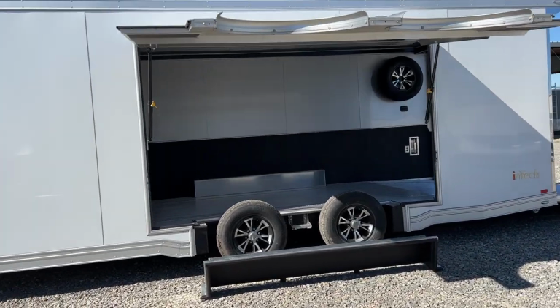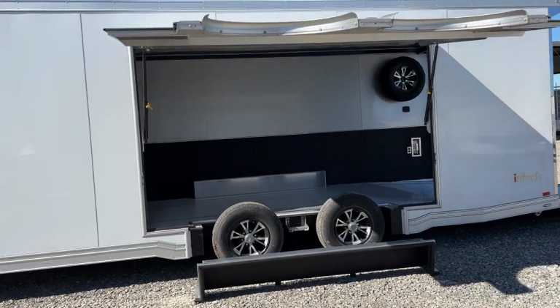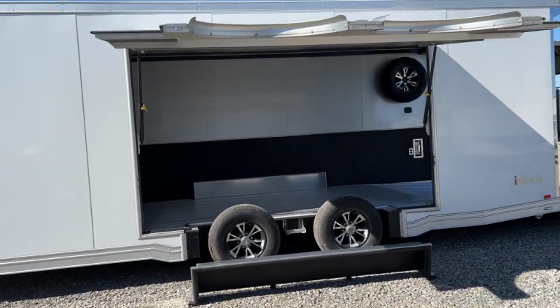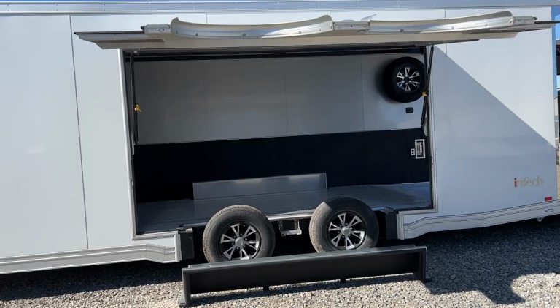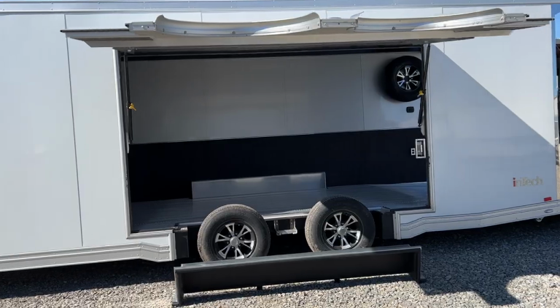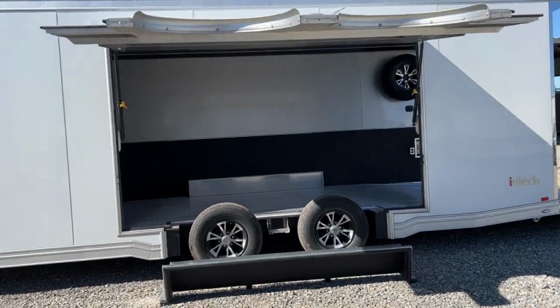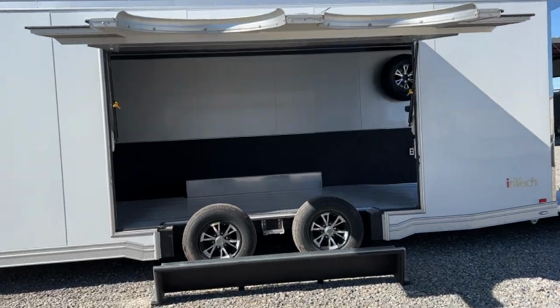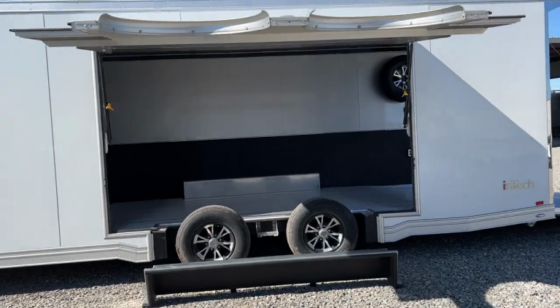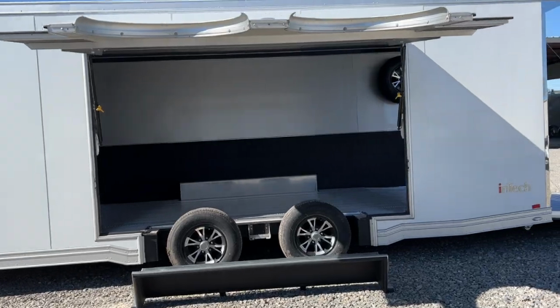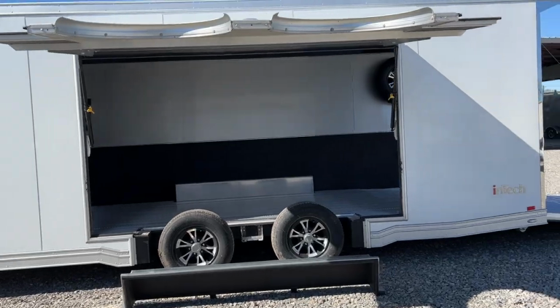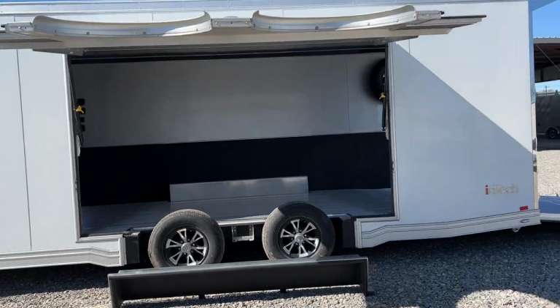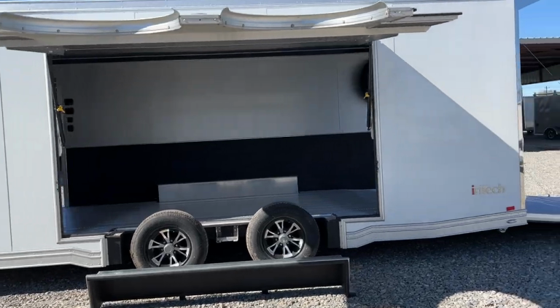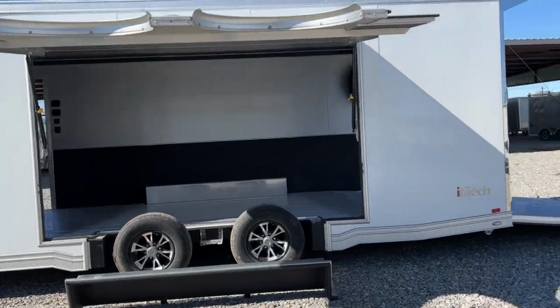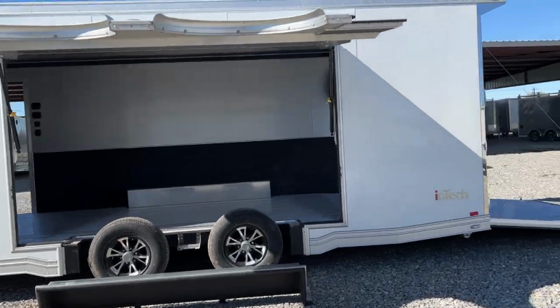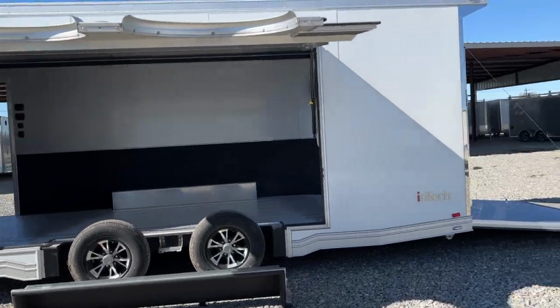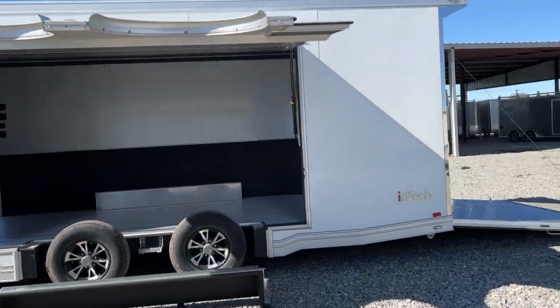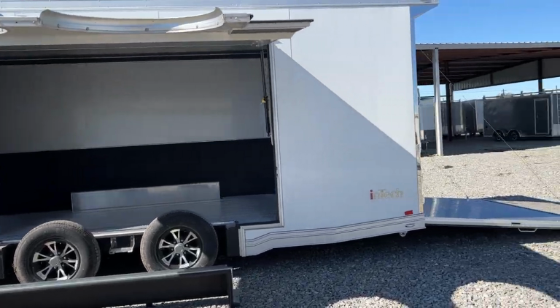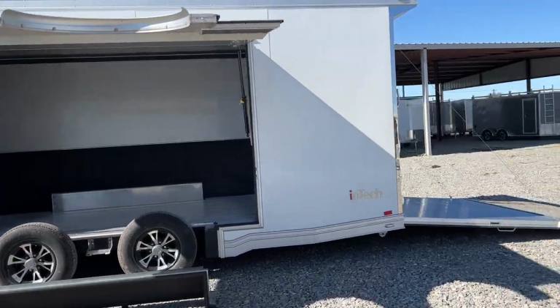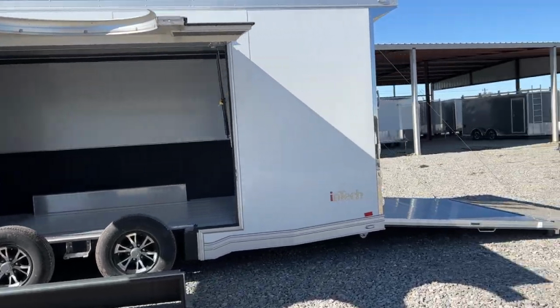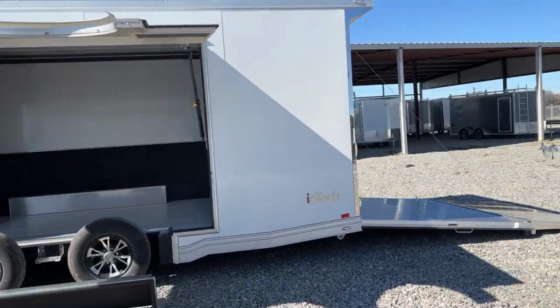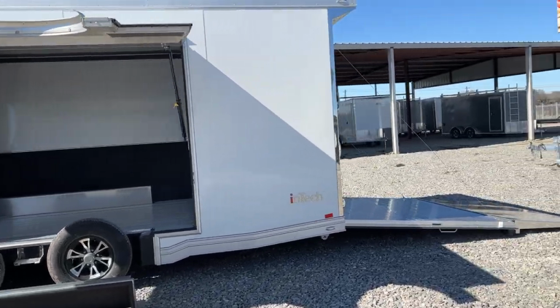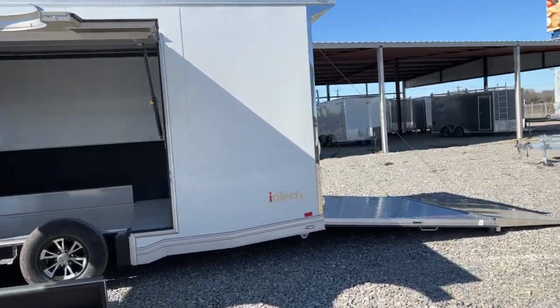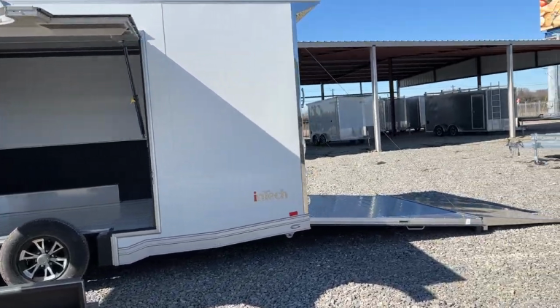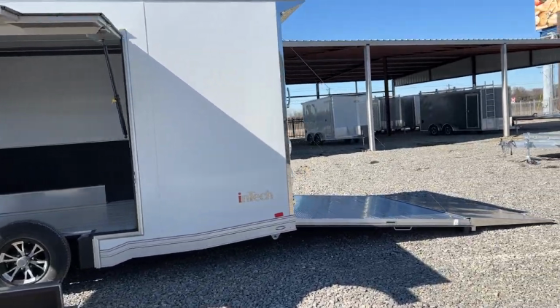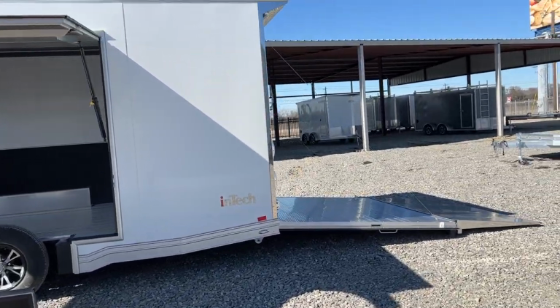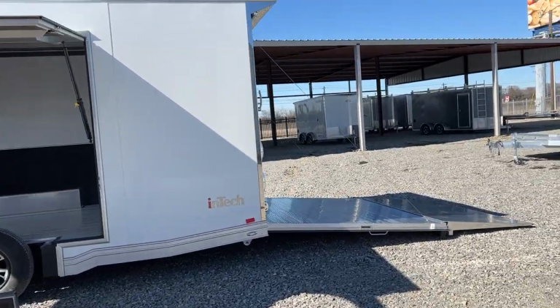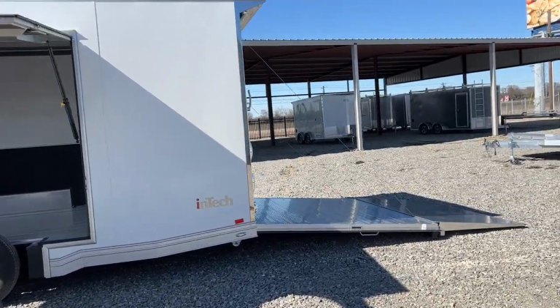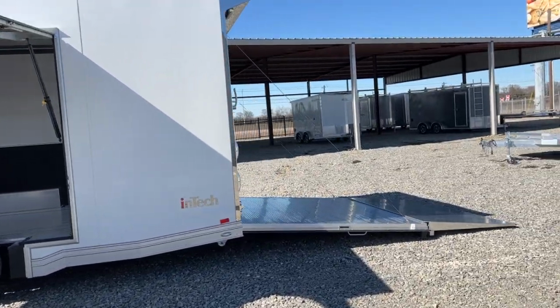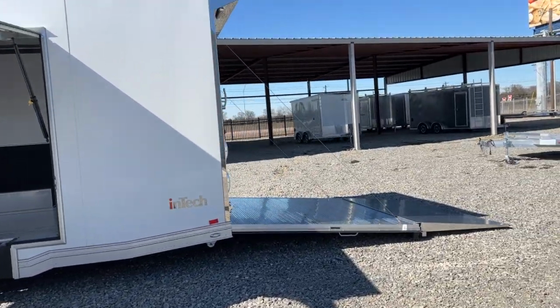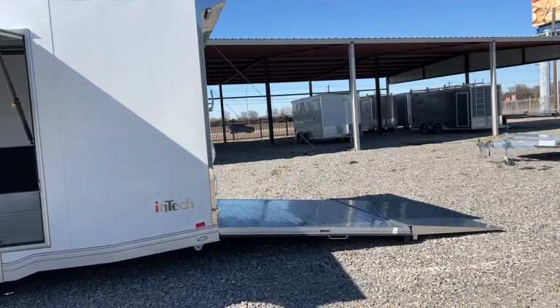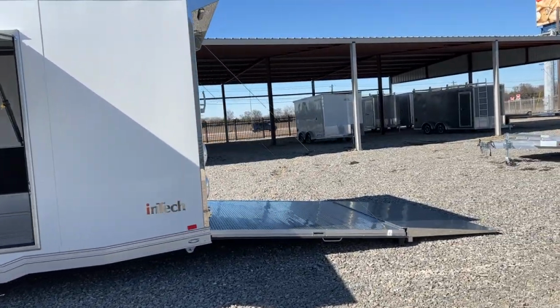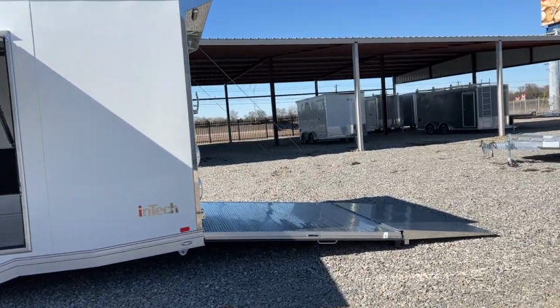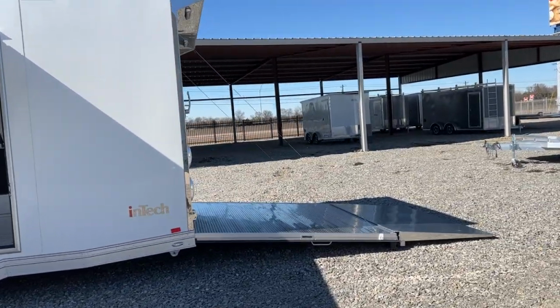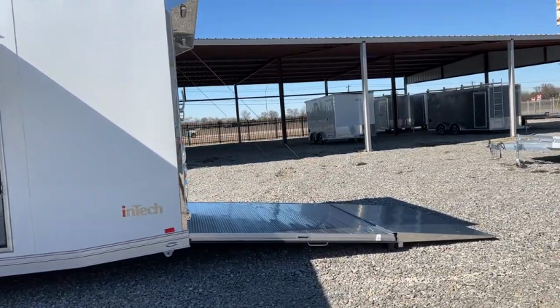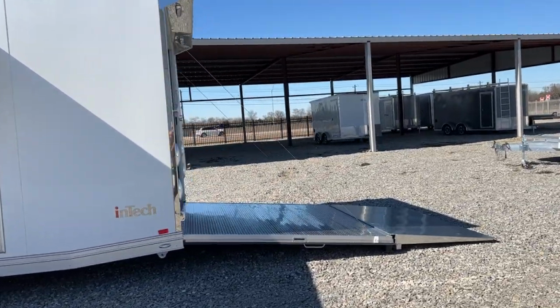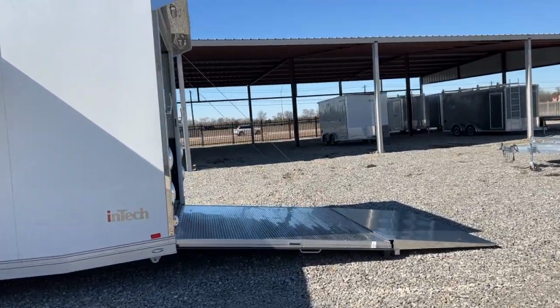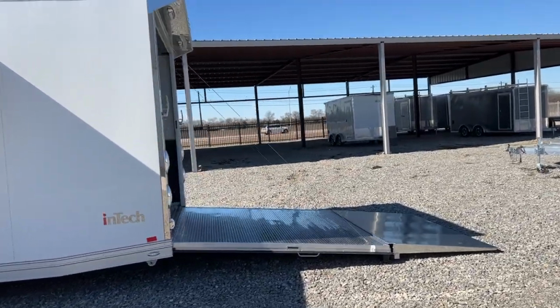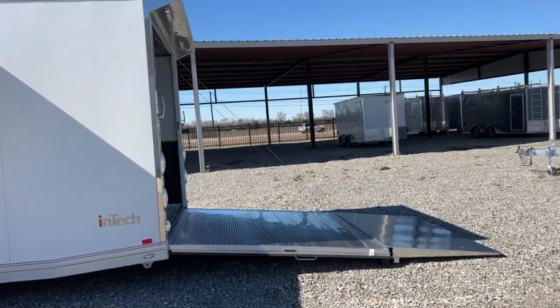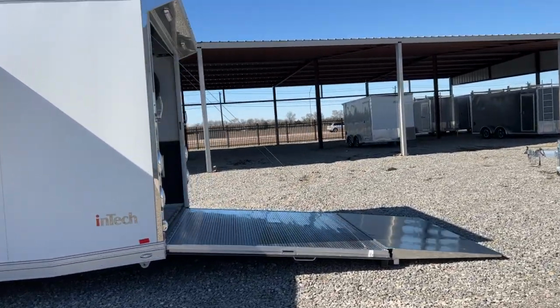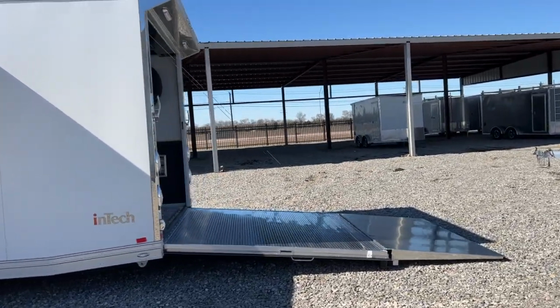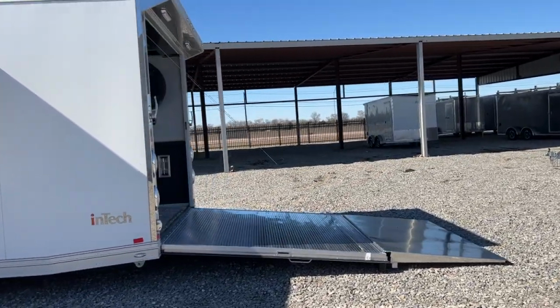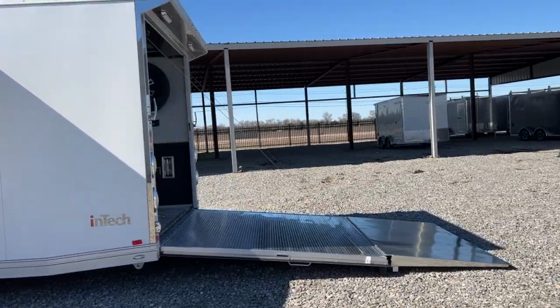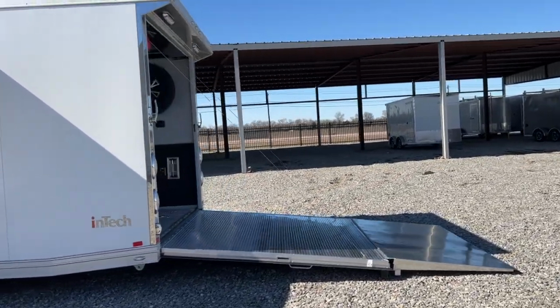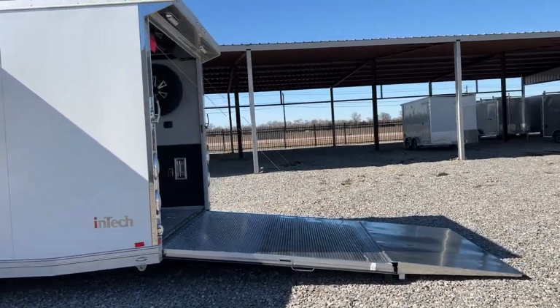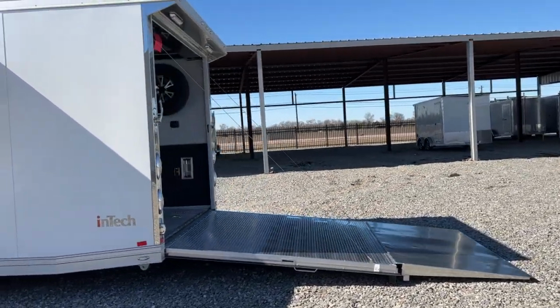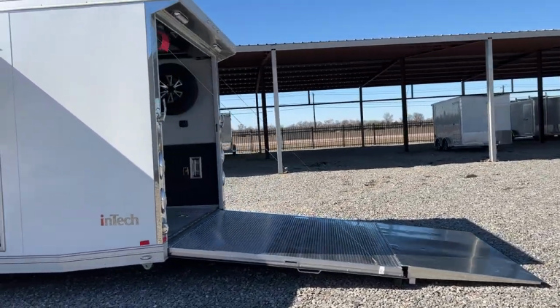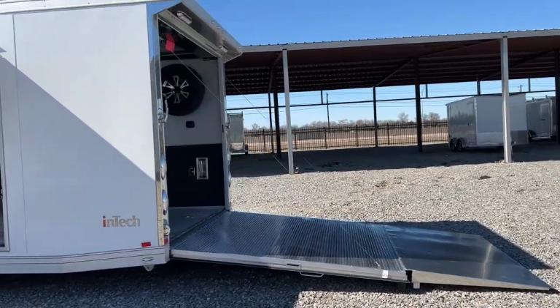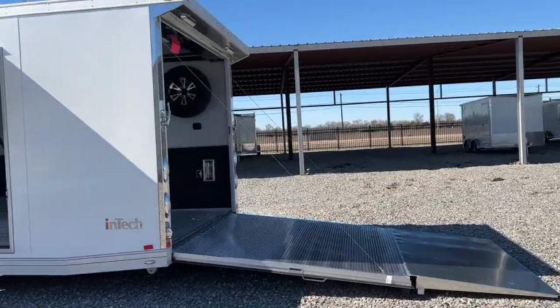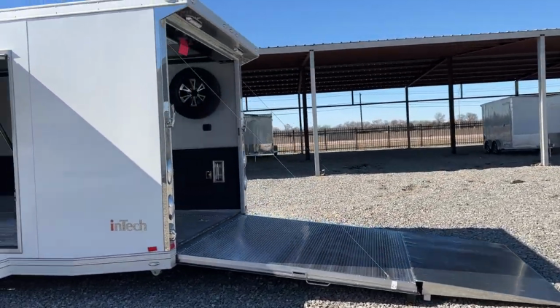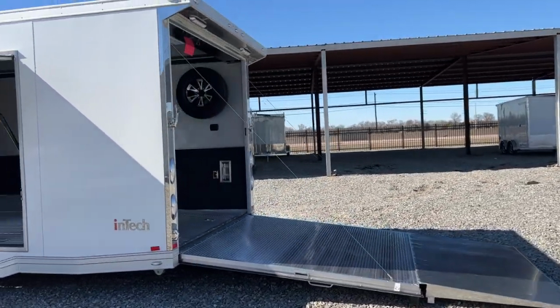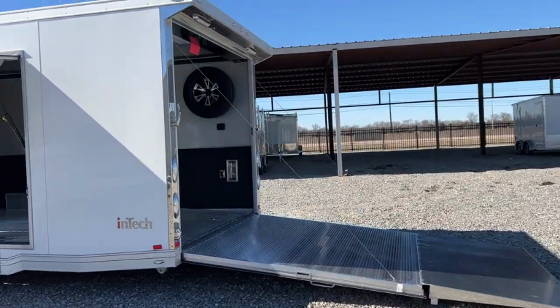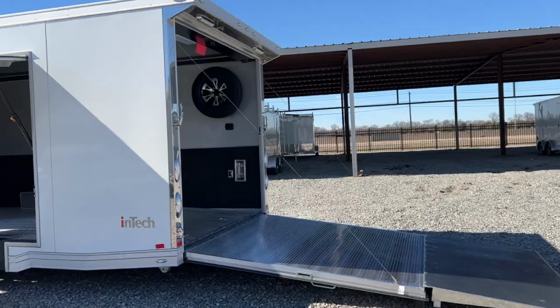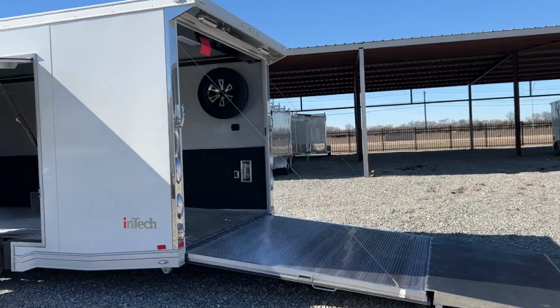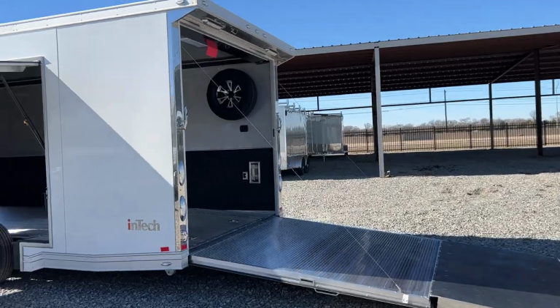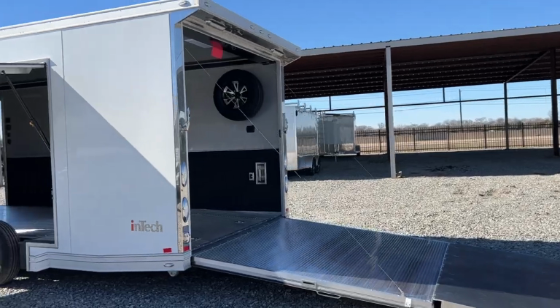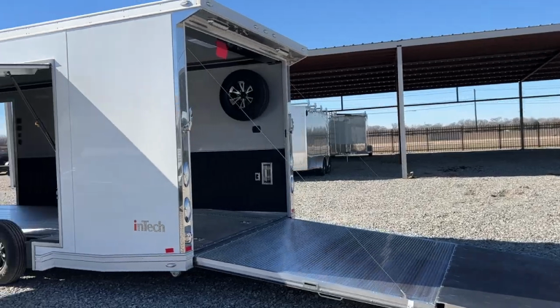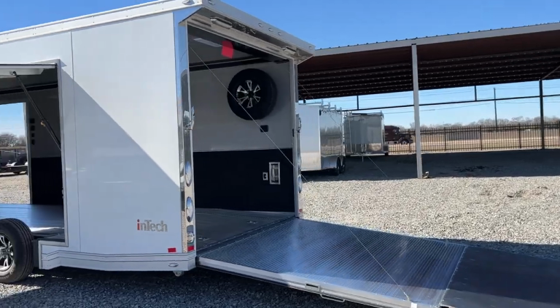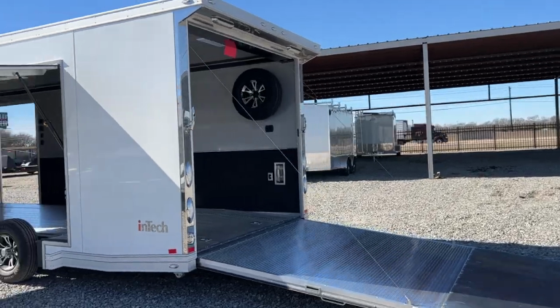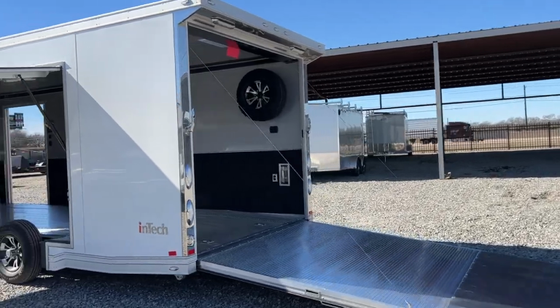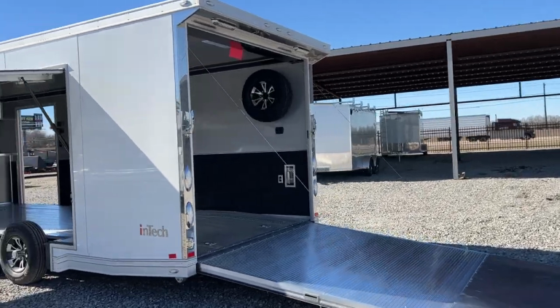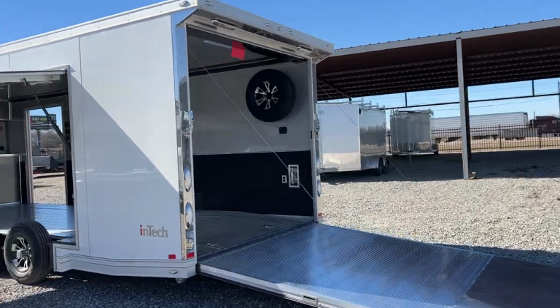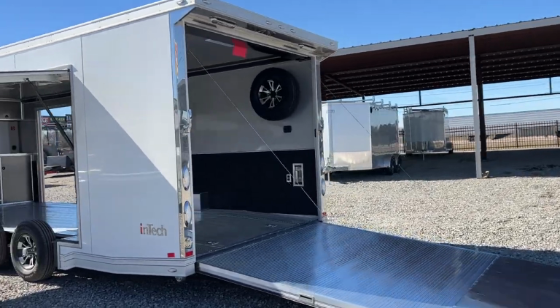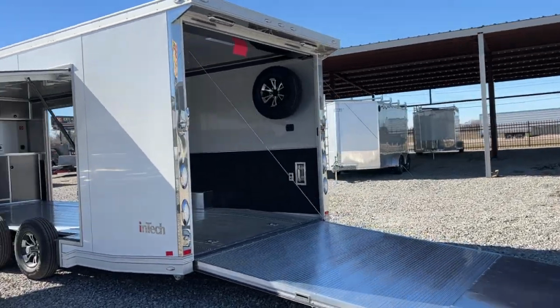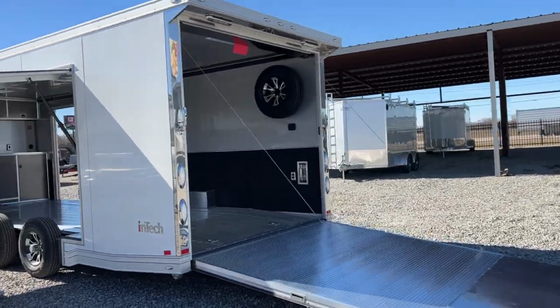It features a large side escape door, we've added an extended flap here onto the ramp, and a matching aluminum spare.